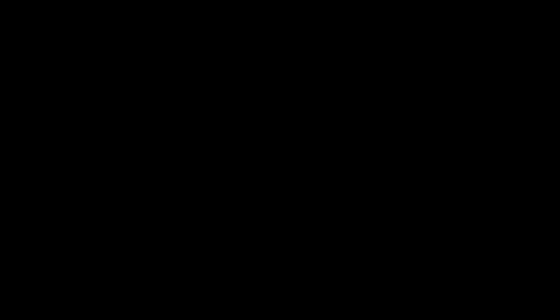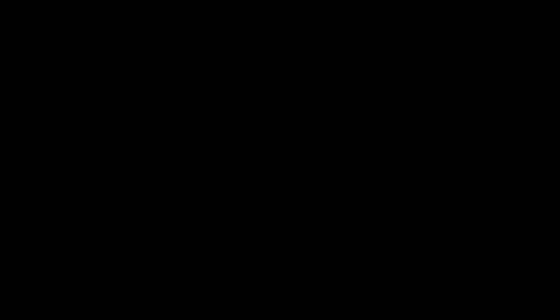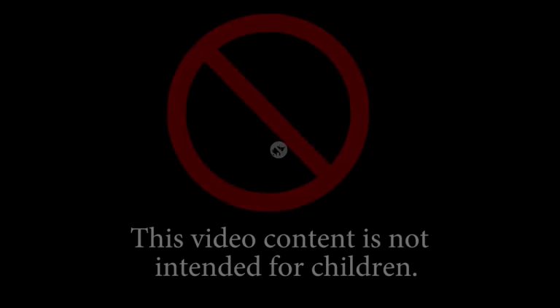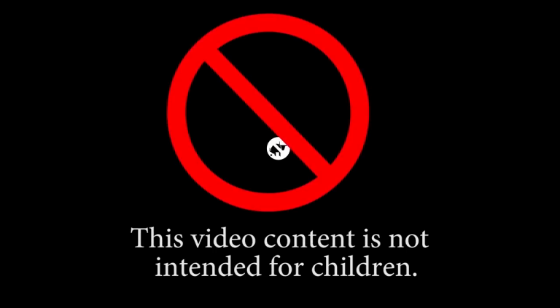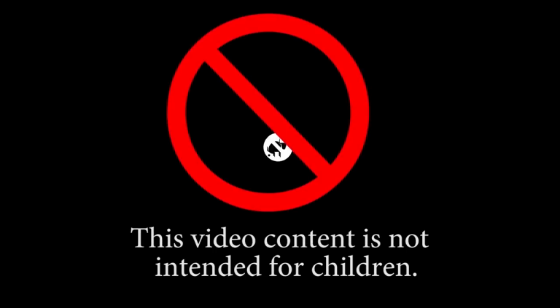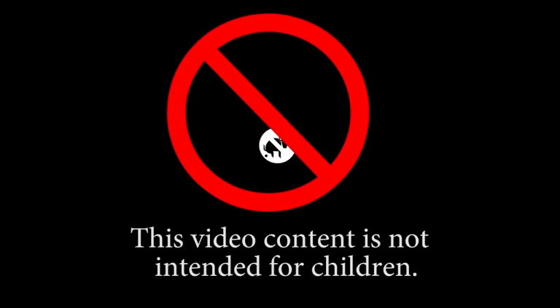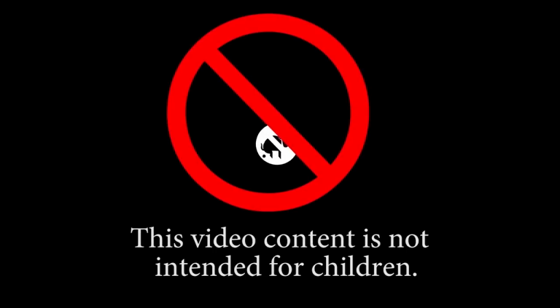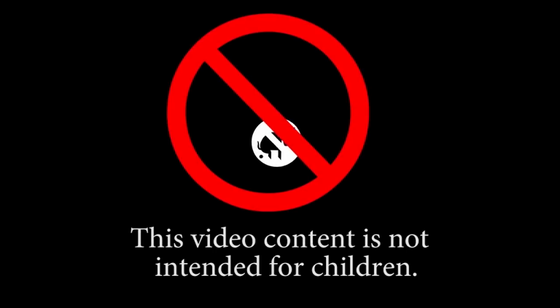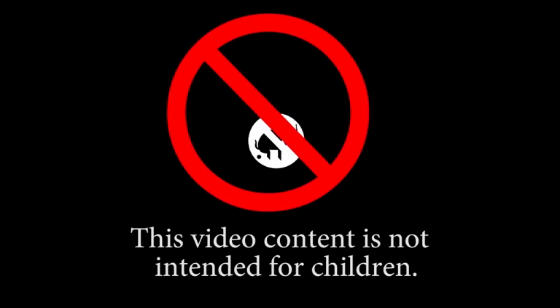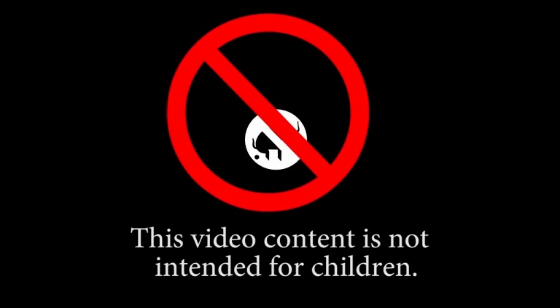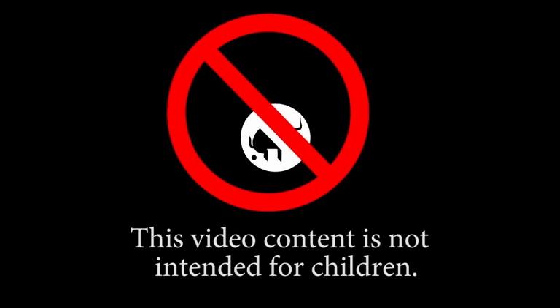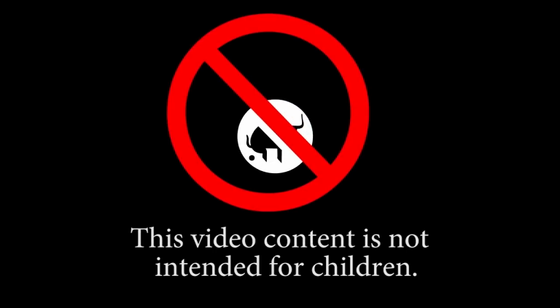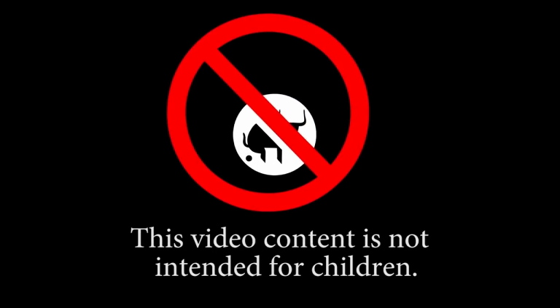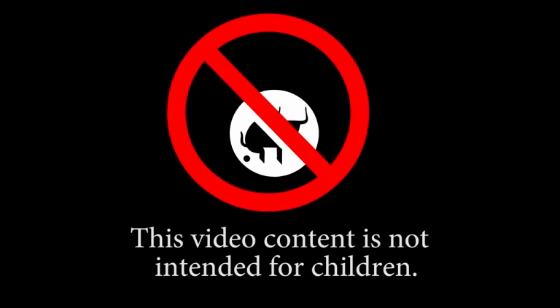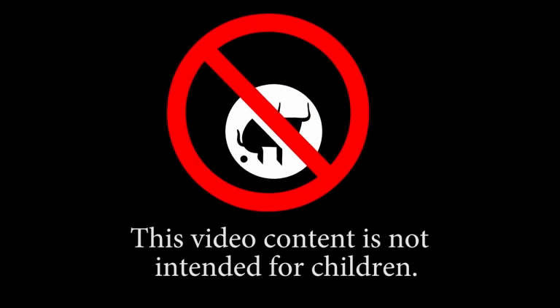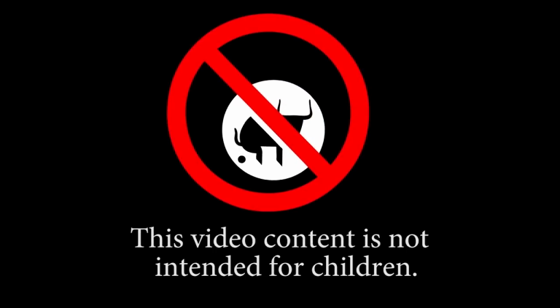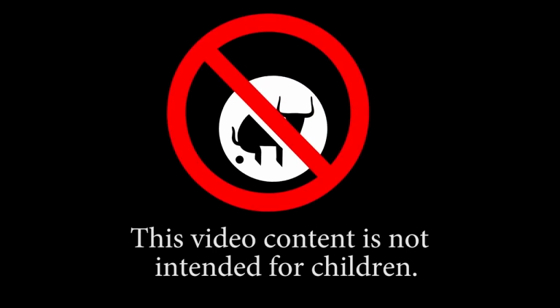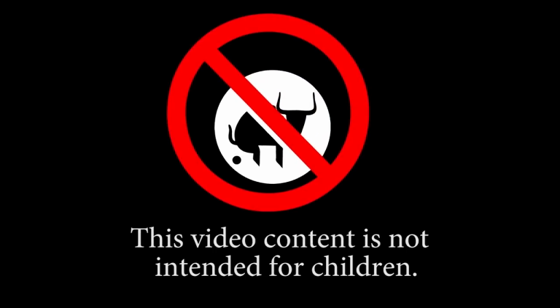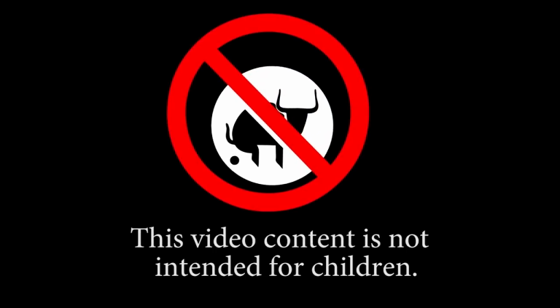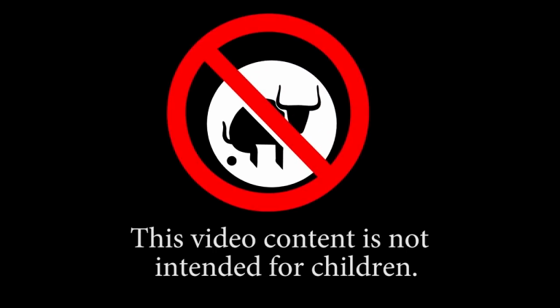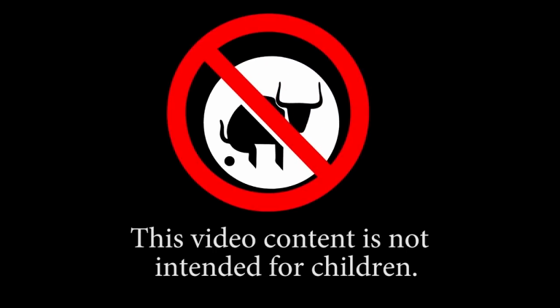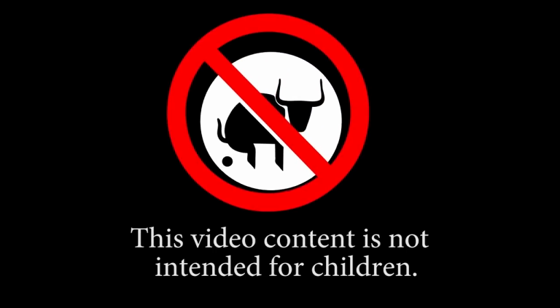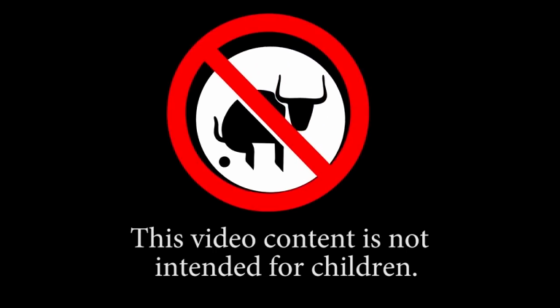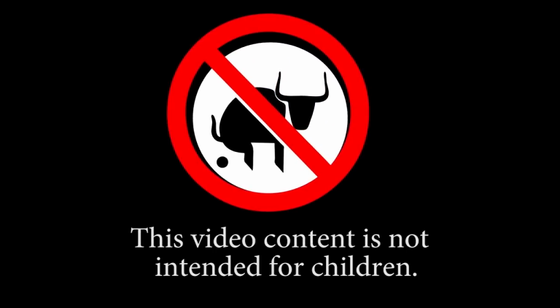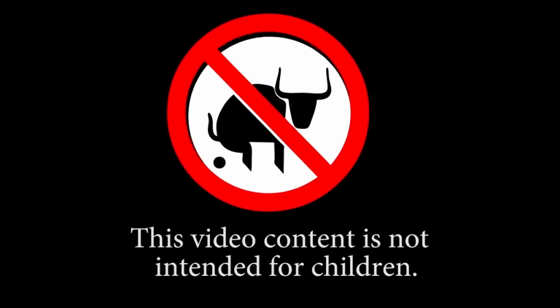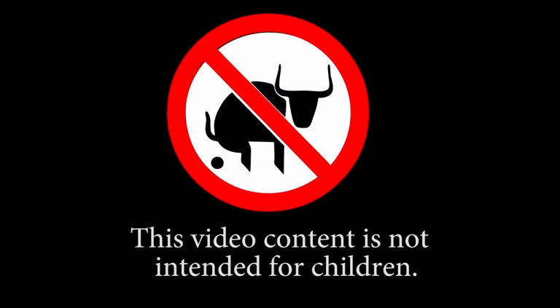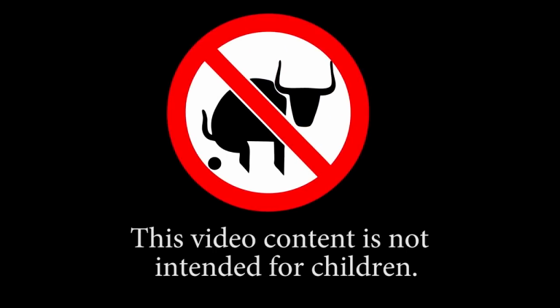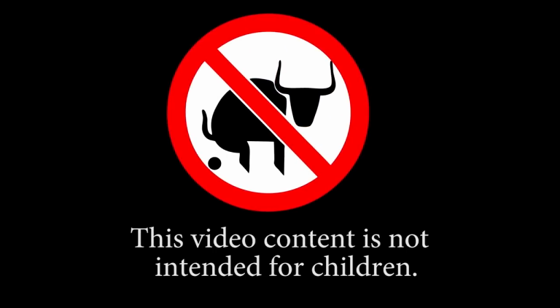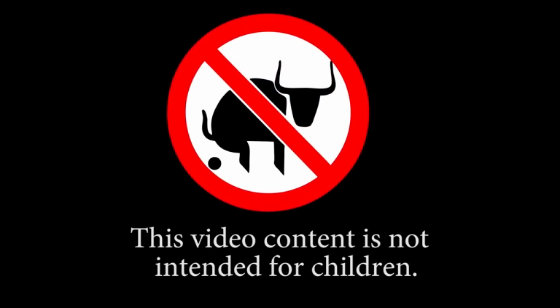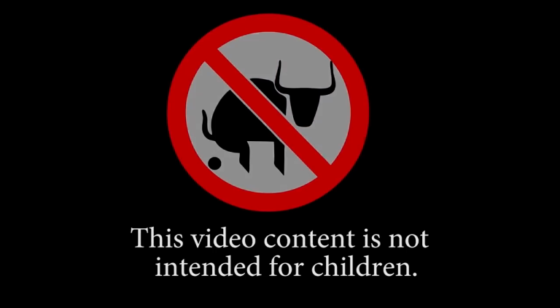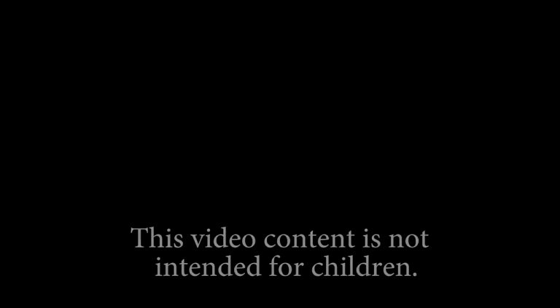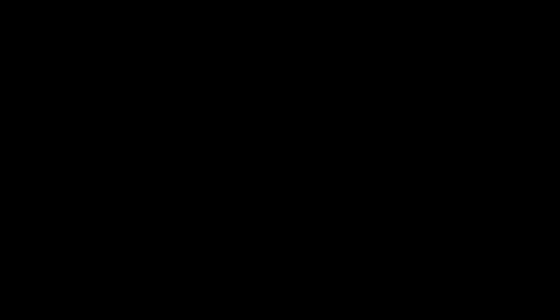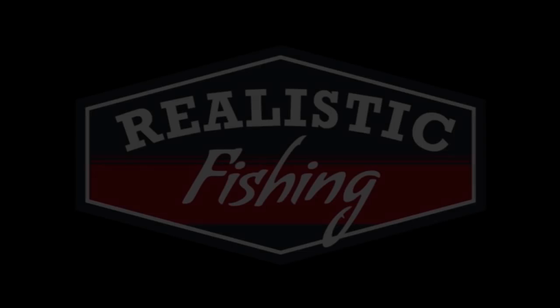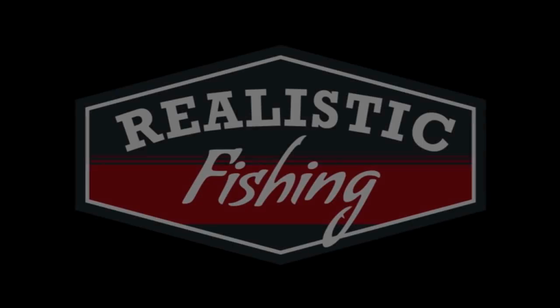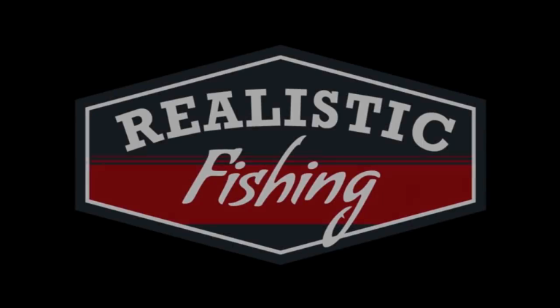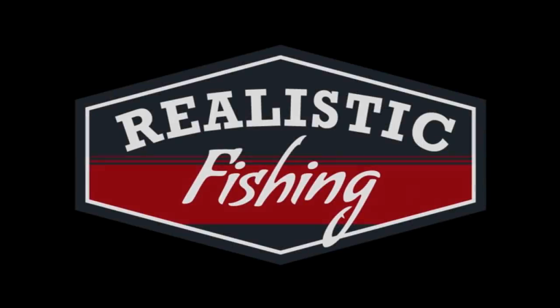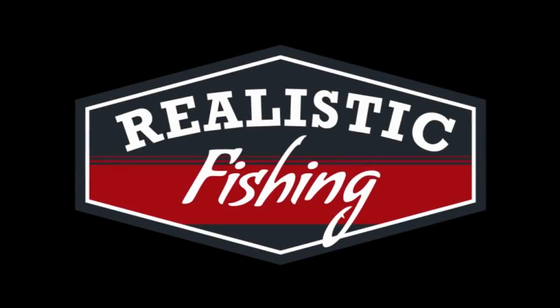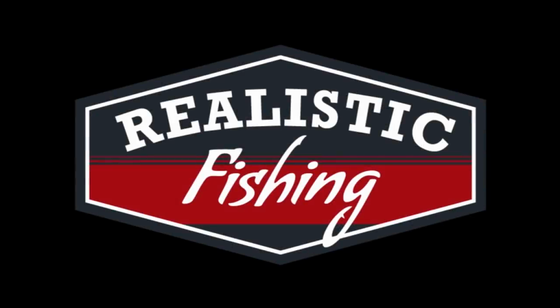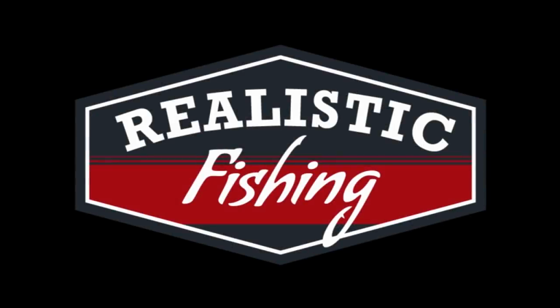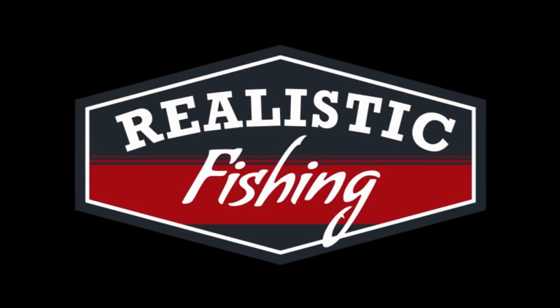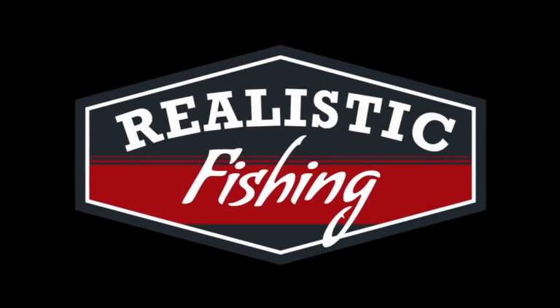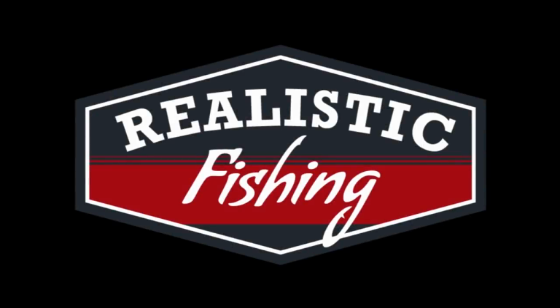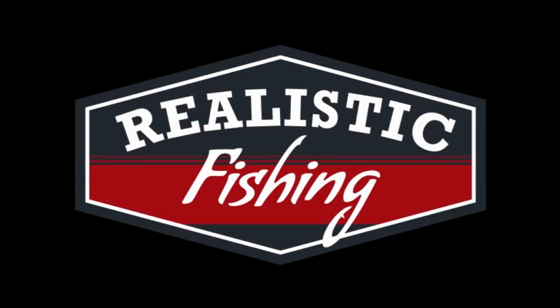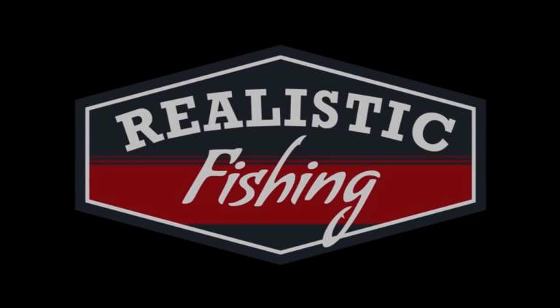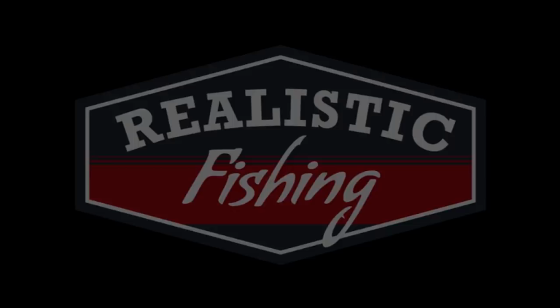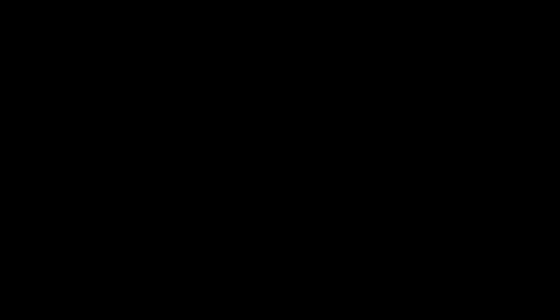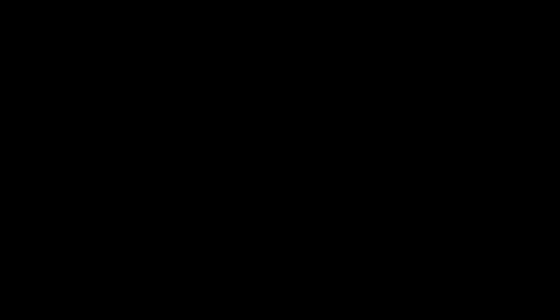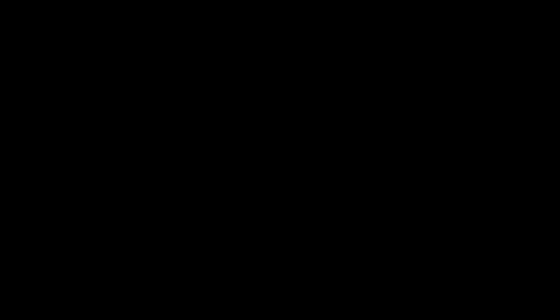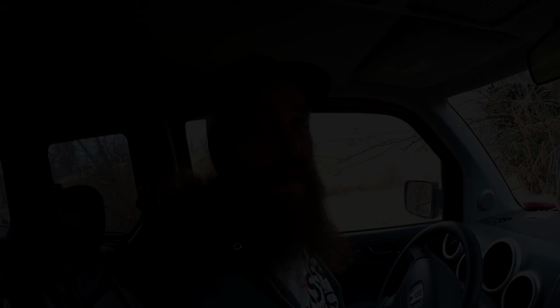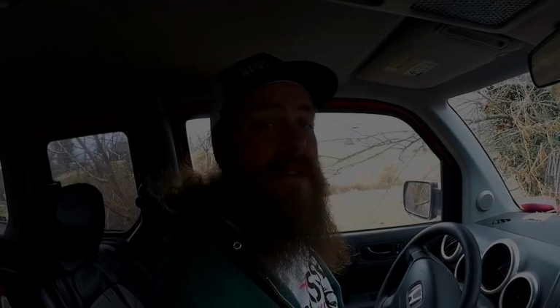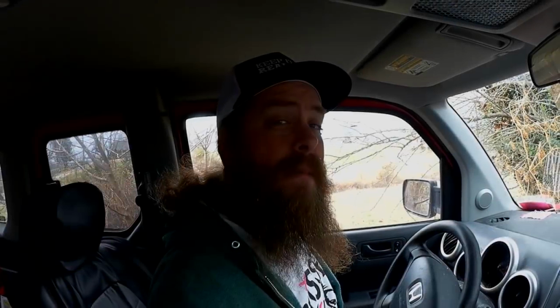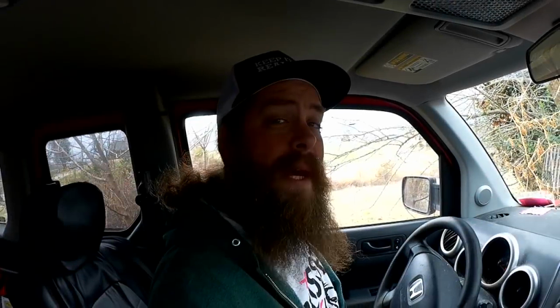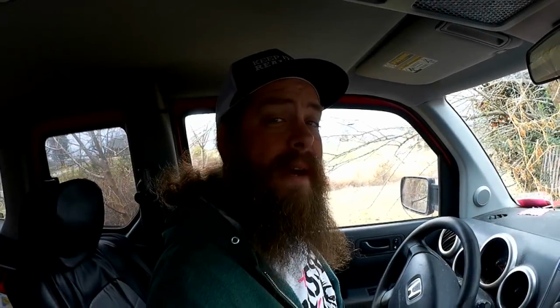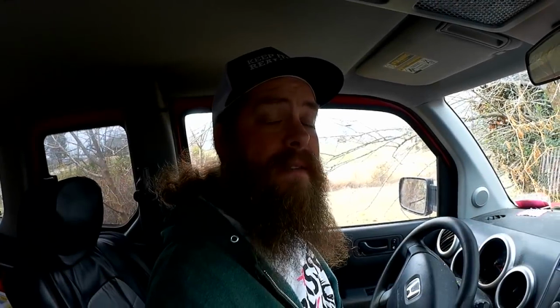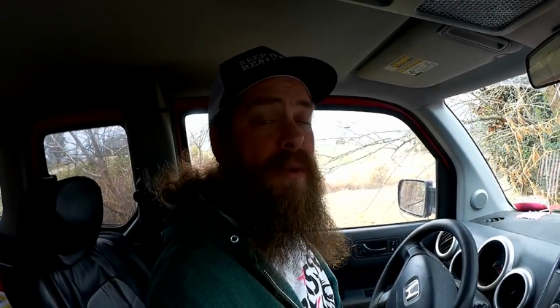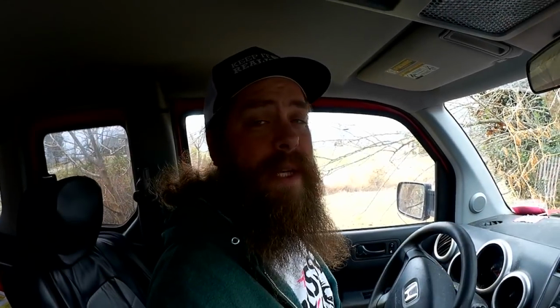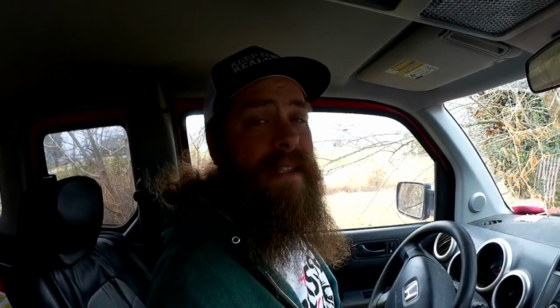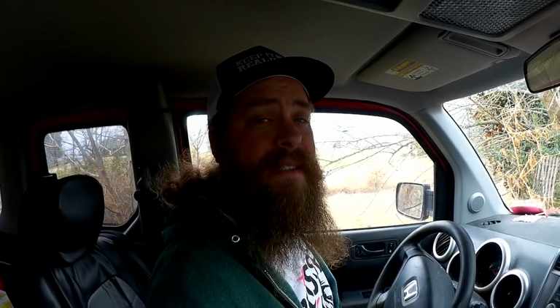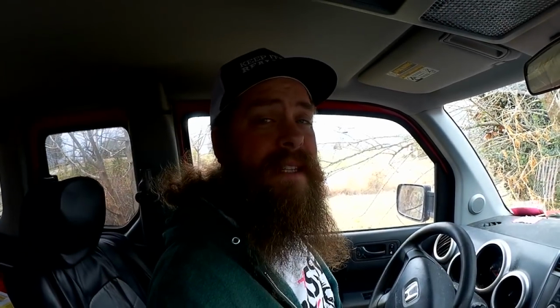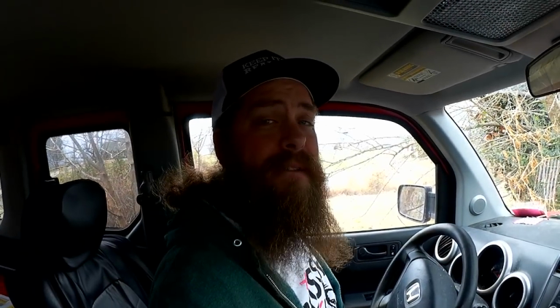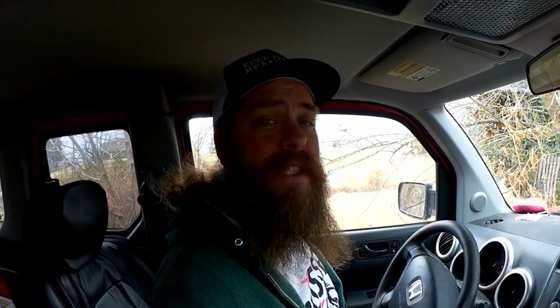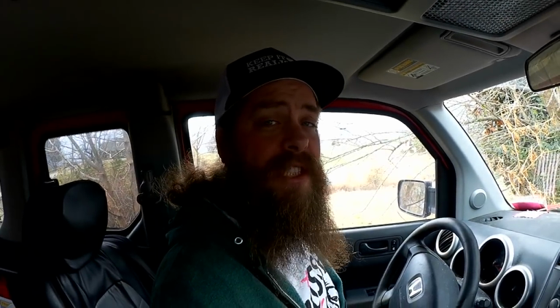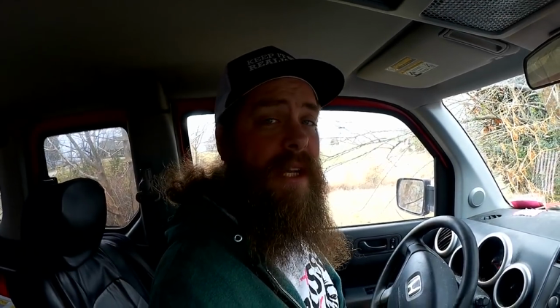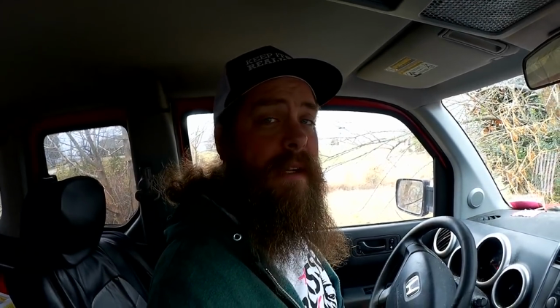This video content is not intended for children. Welcome back to Realistic Fishing.